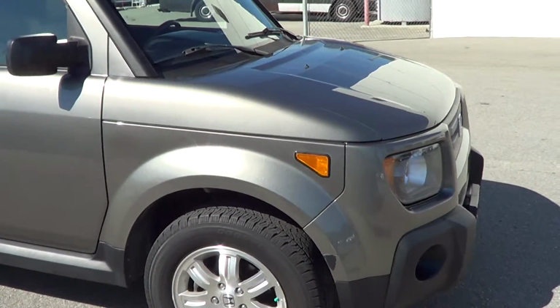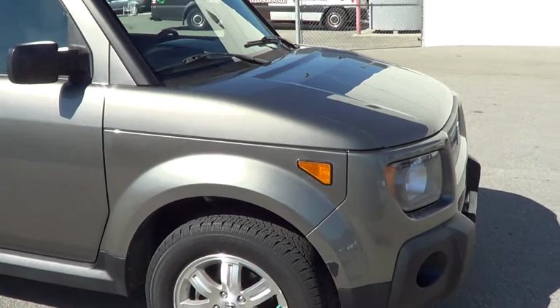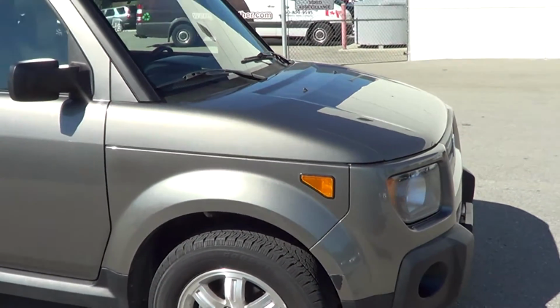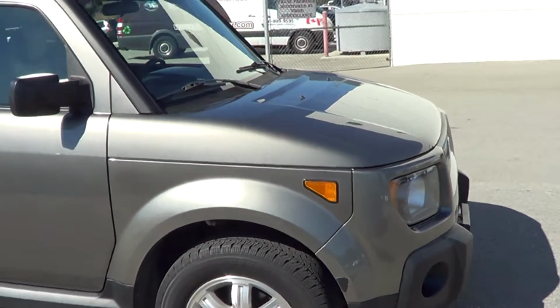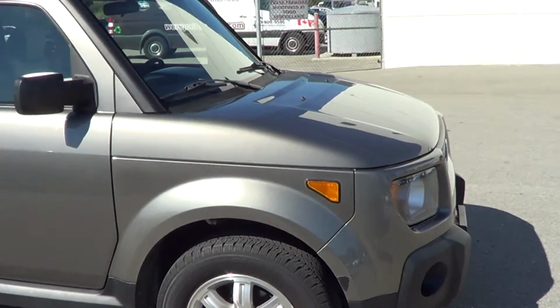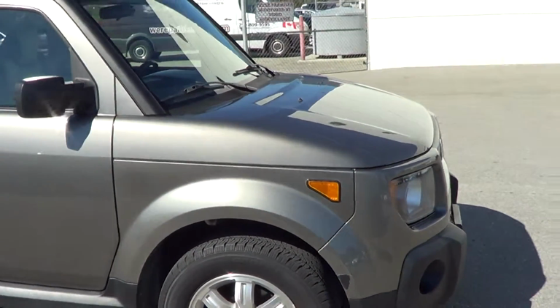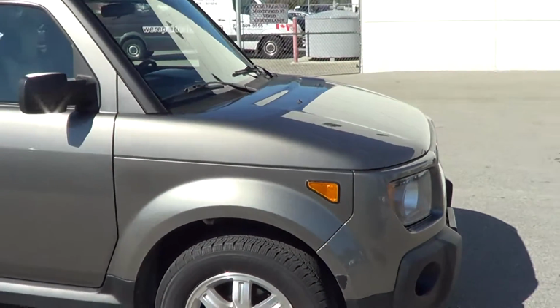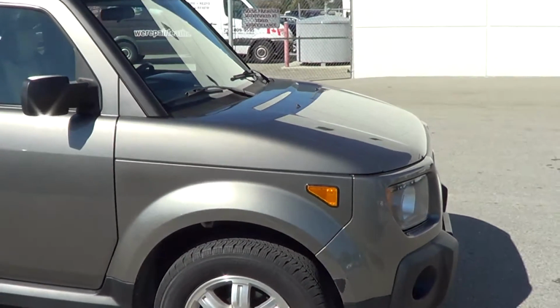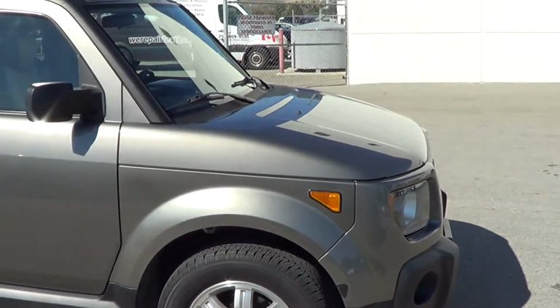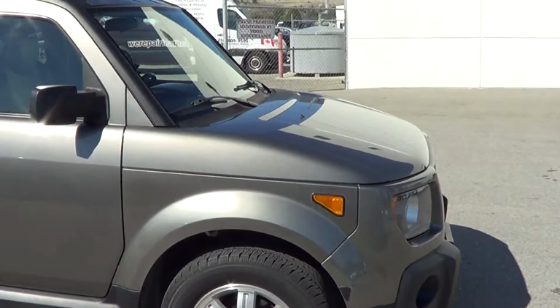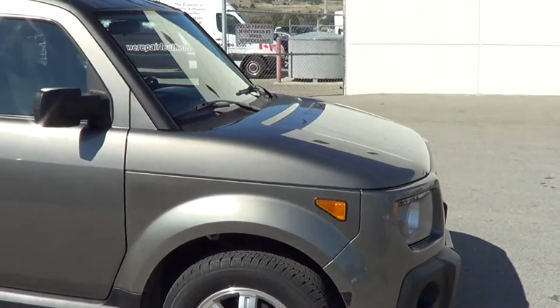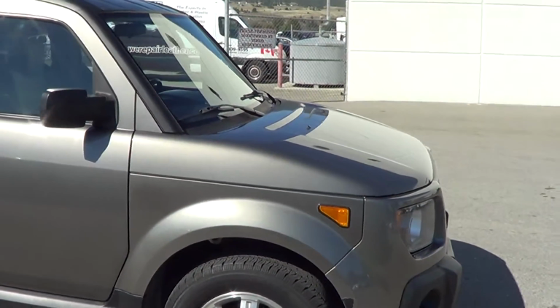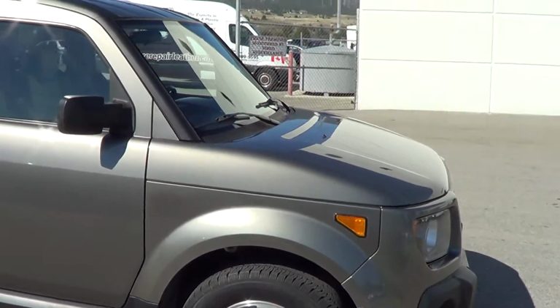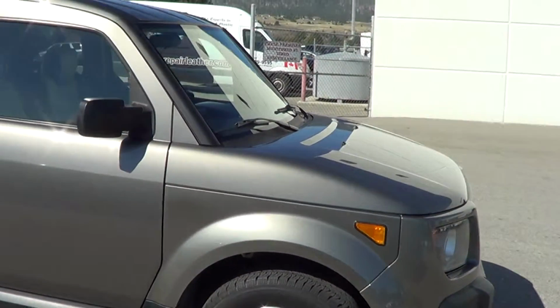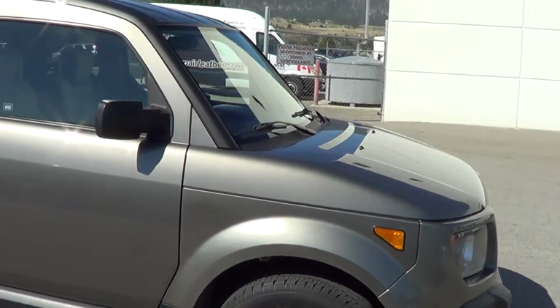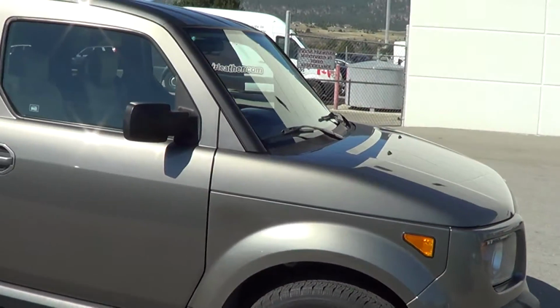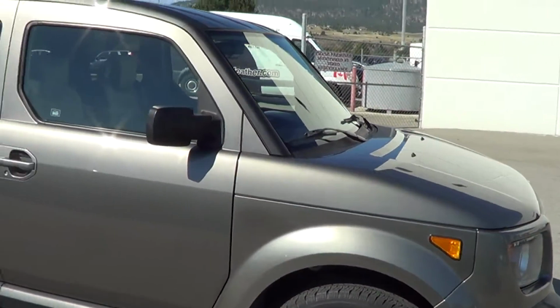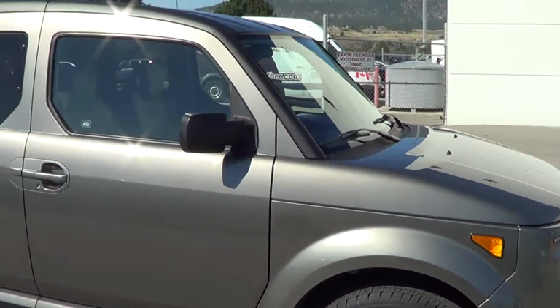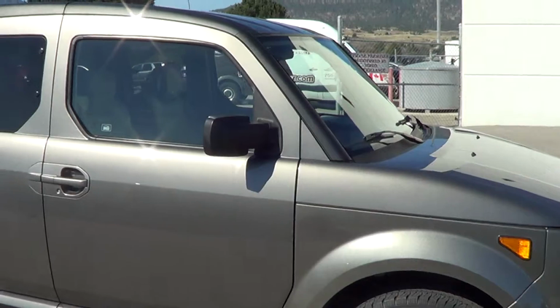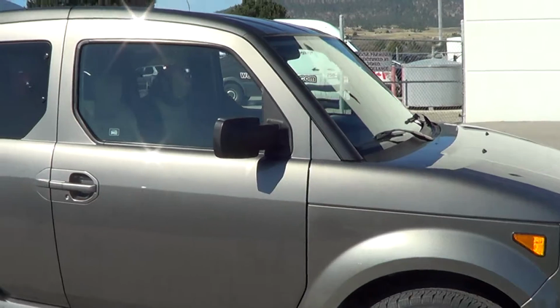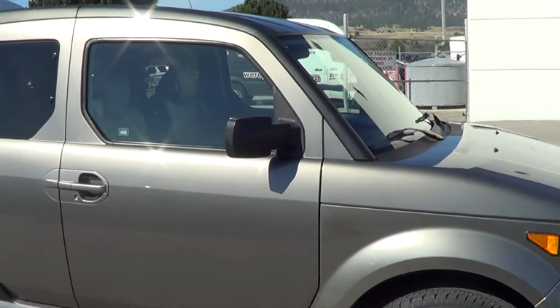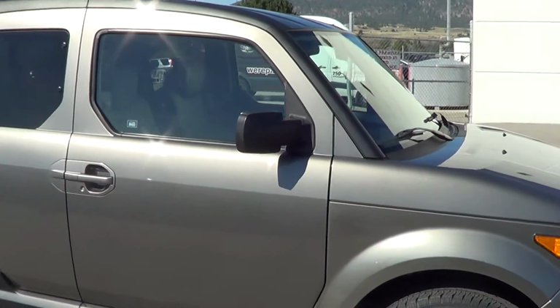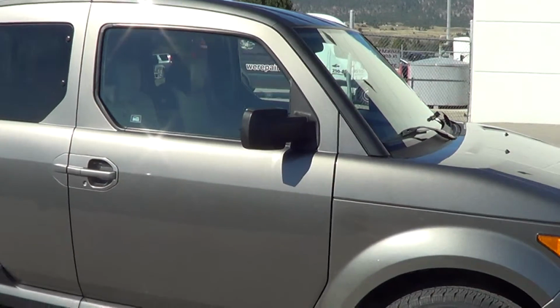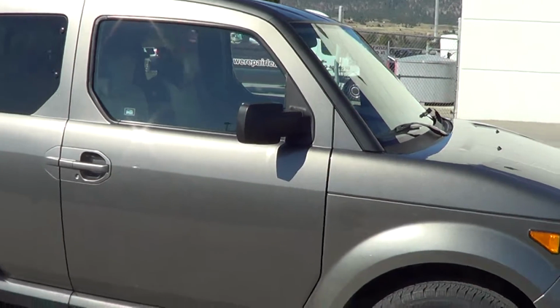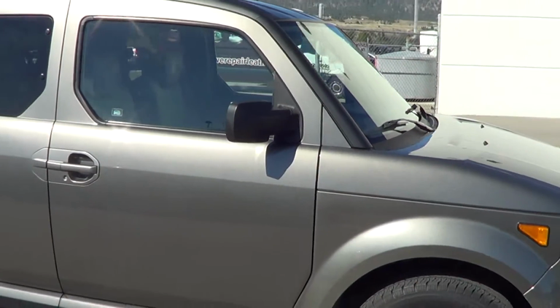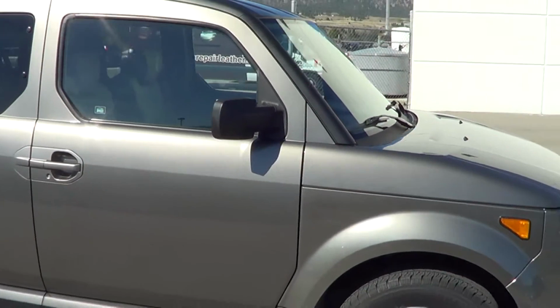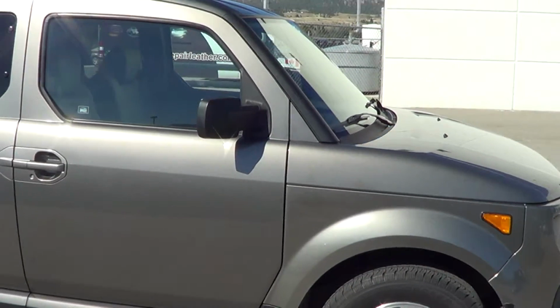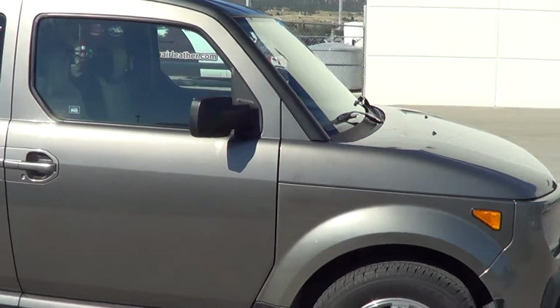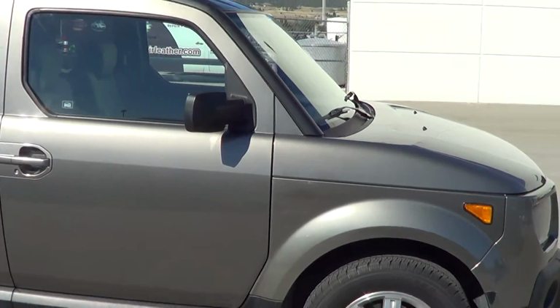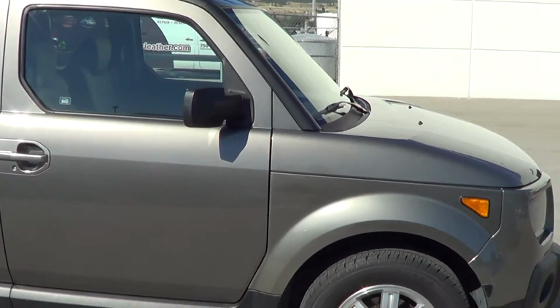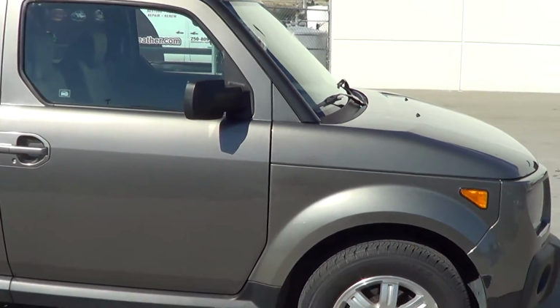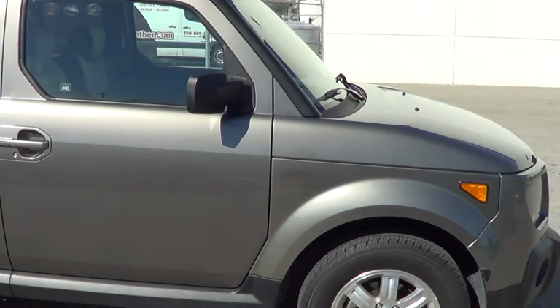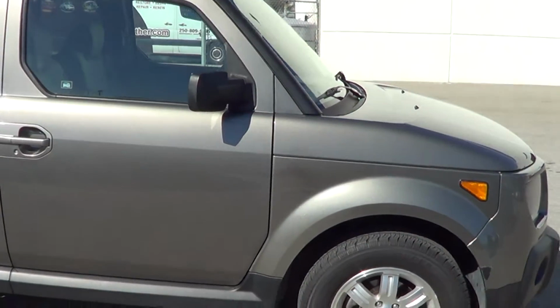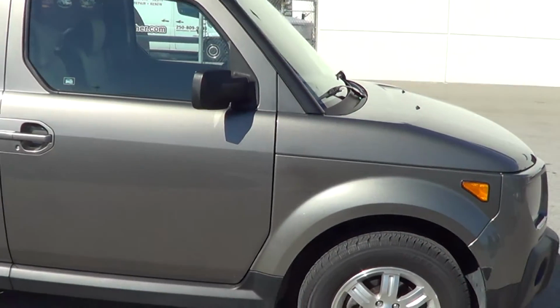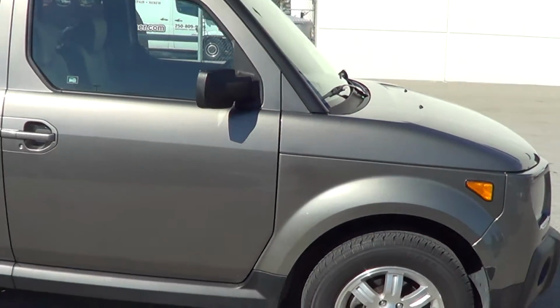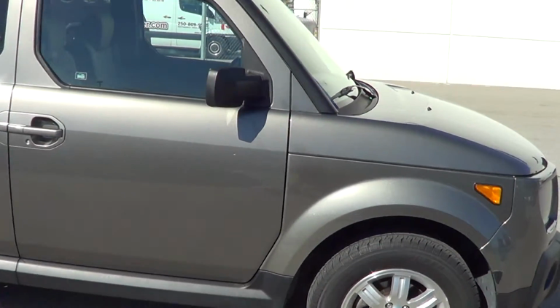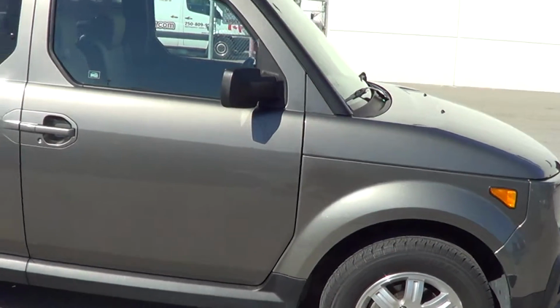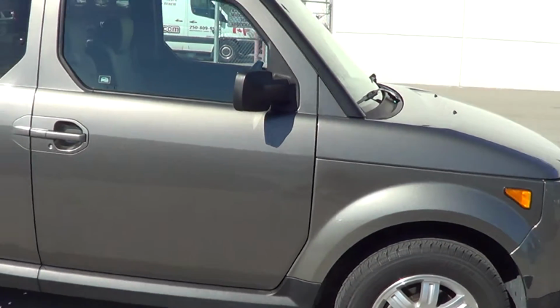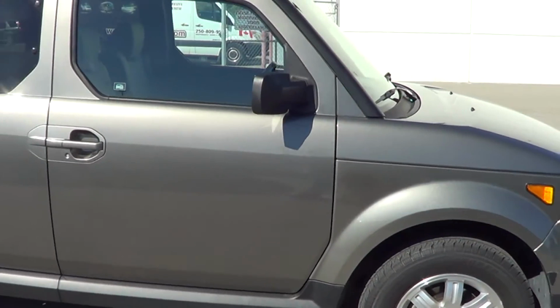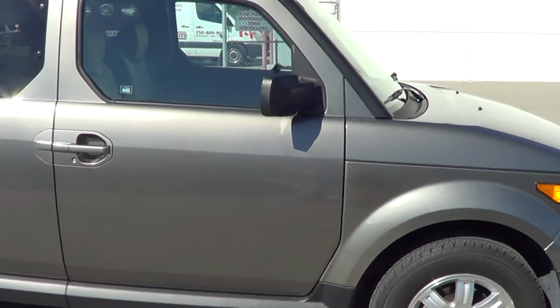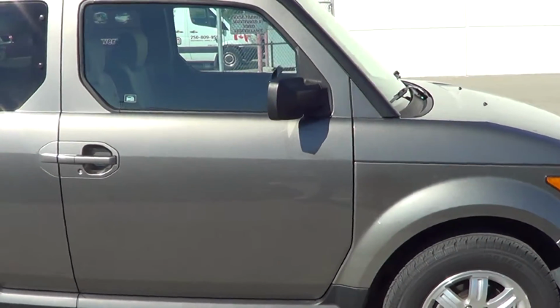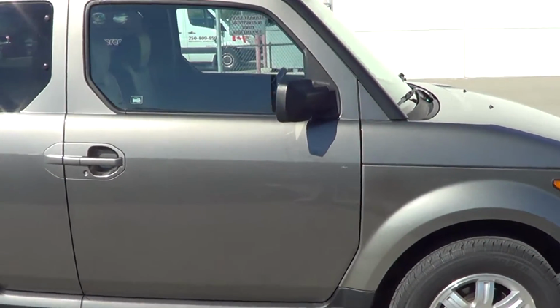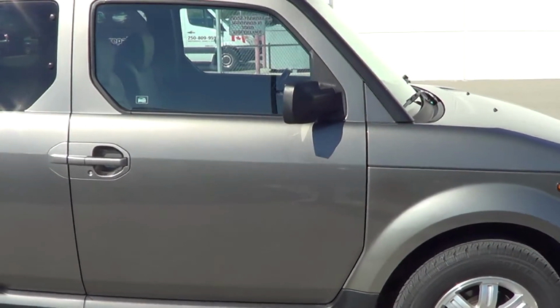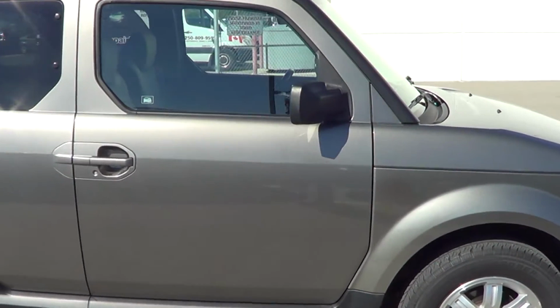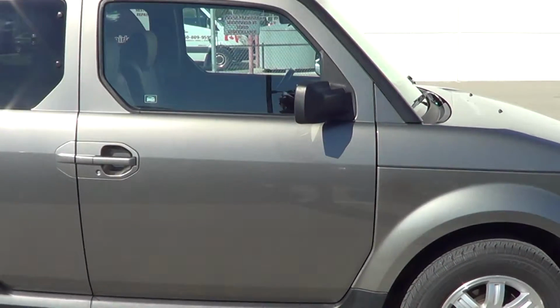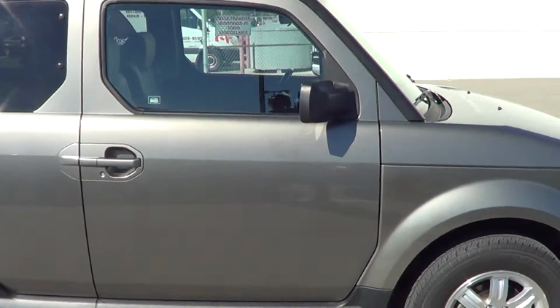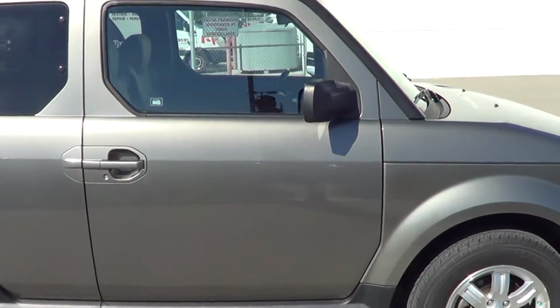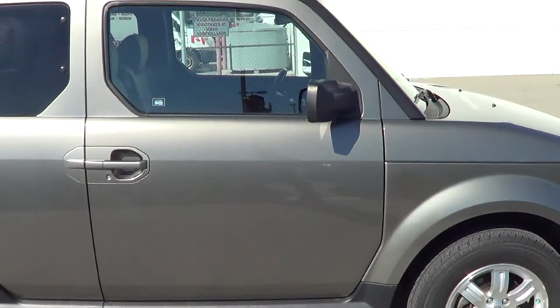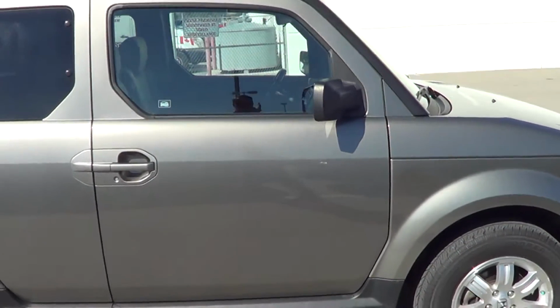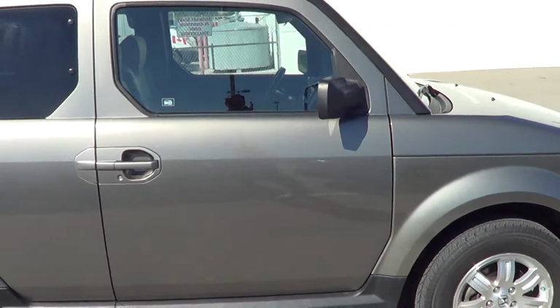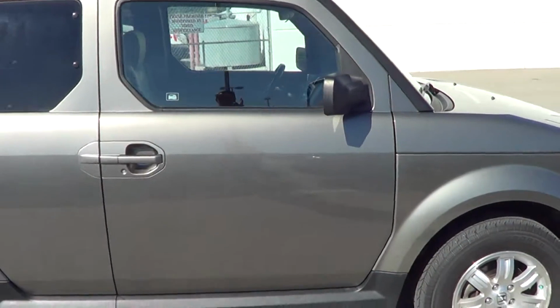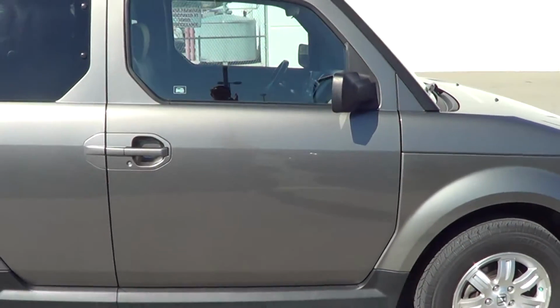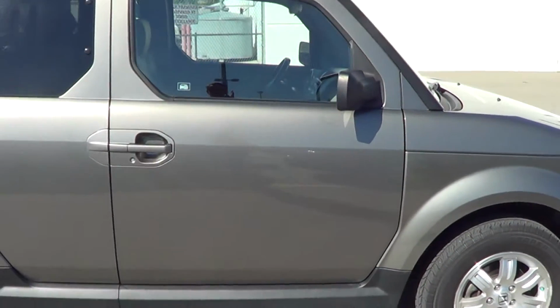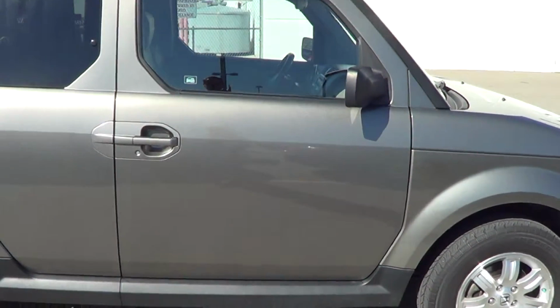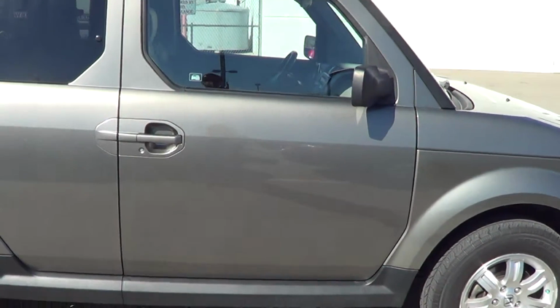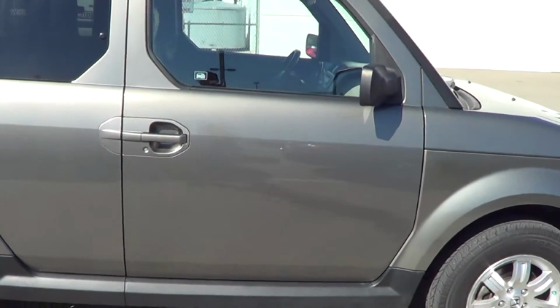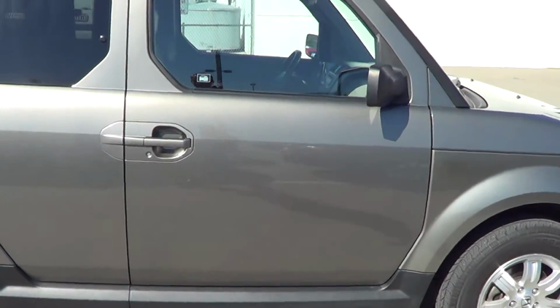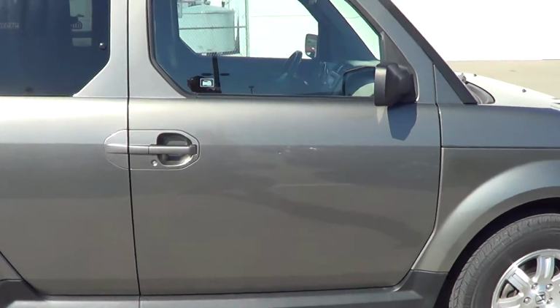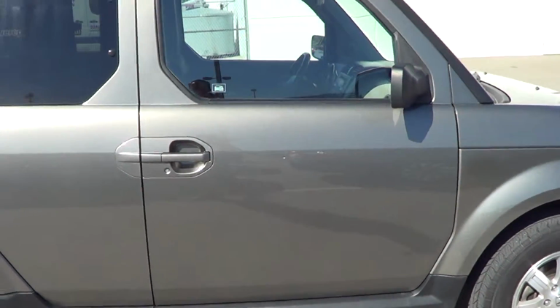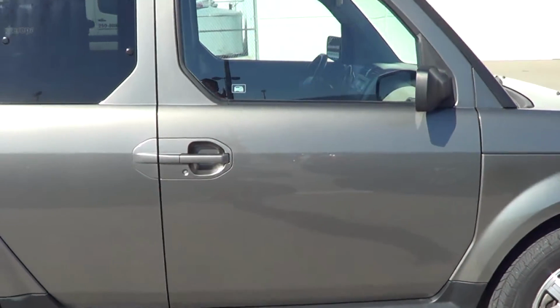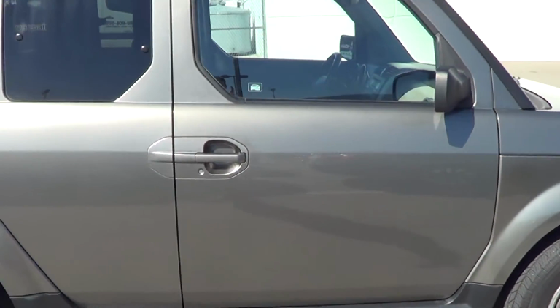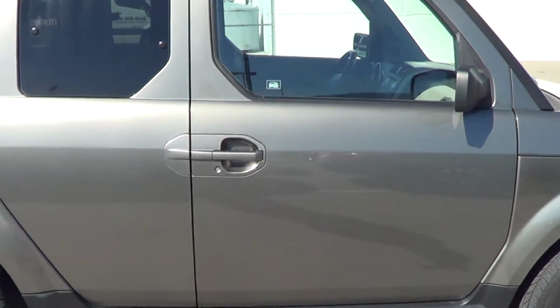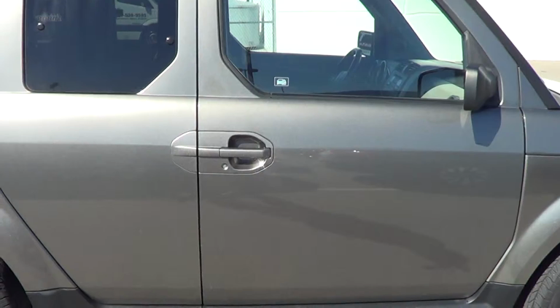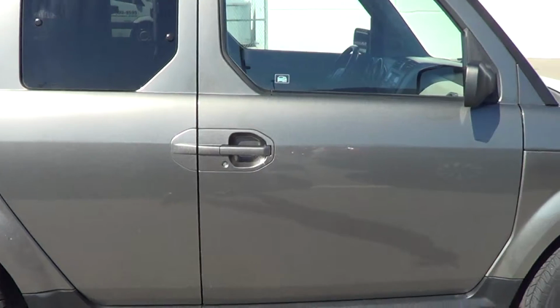Again, it's a 2007 front wheel drive EX, one owner, no accidents — it's in immaculate shape.